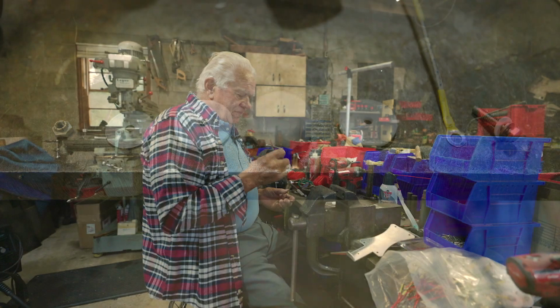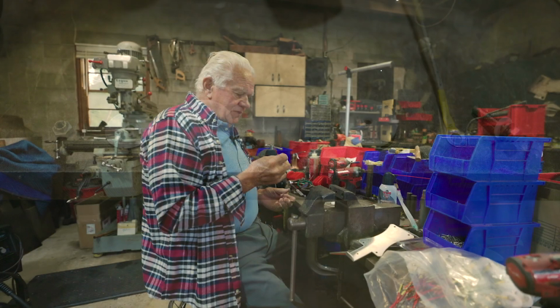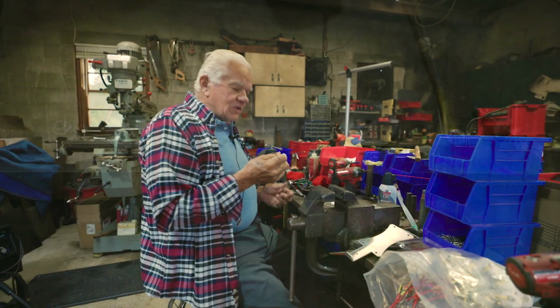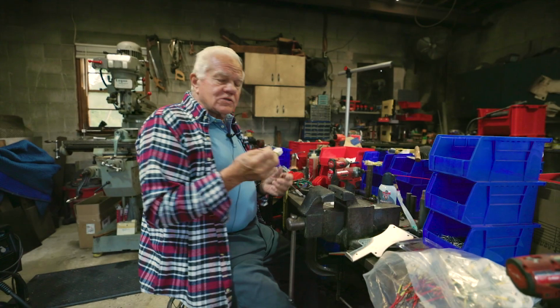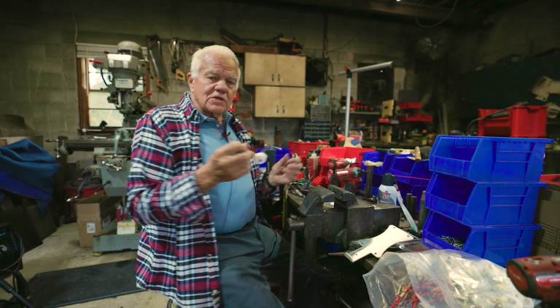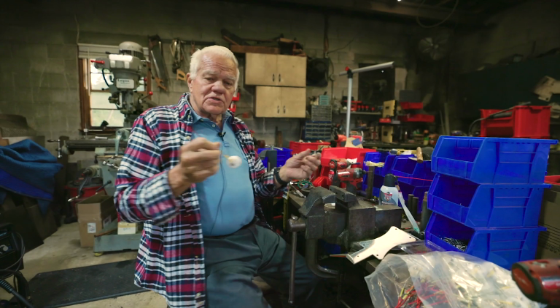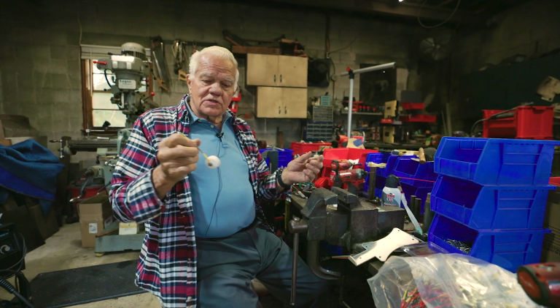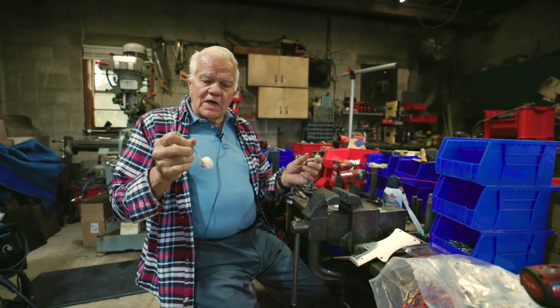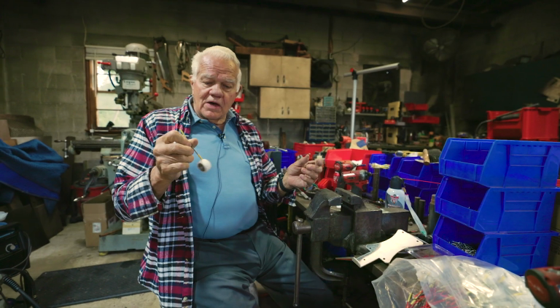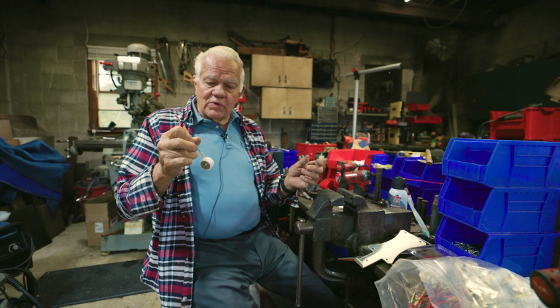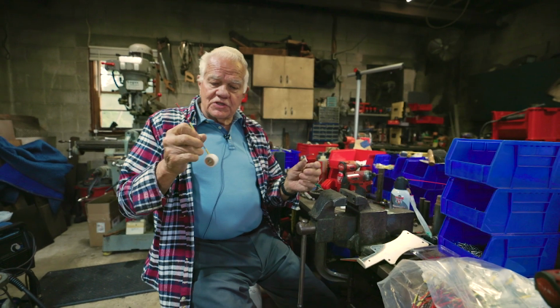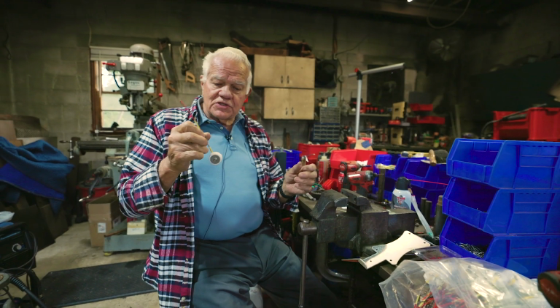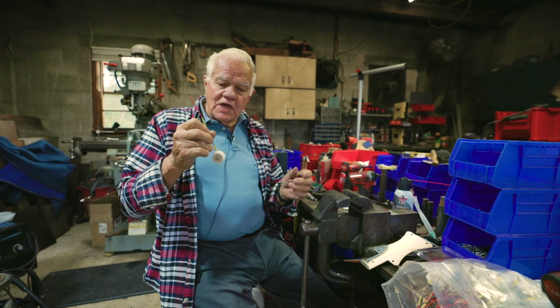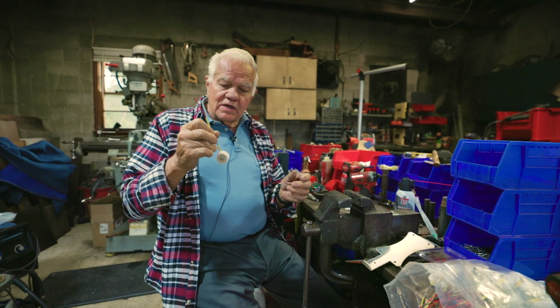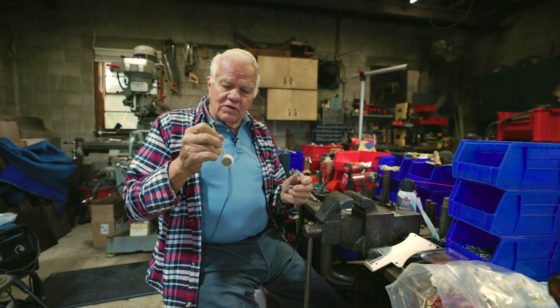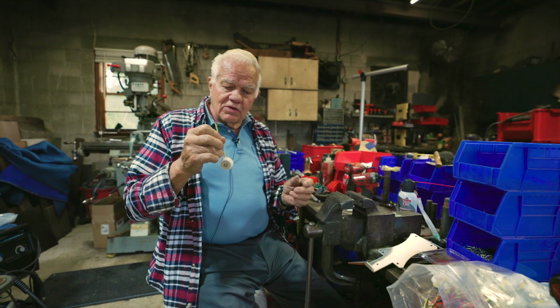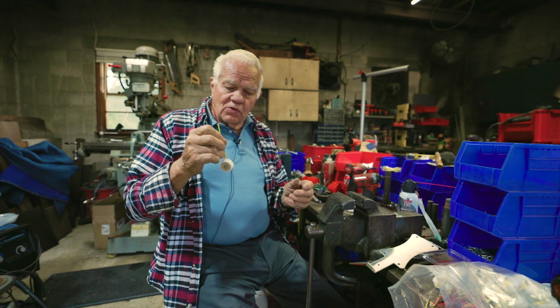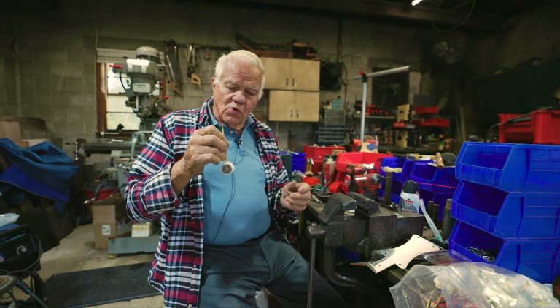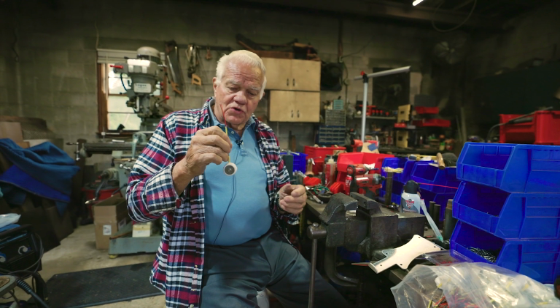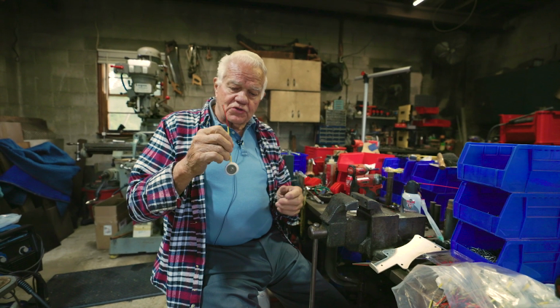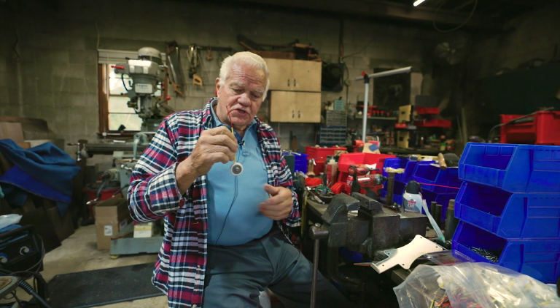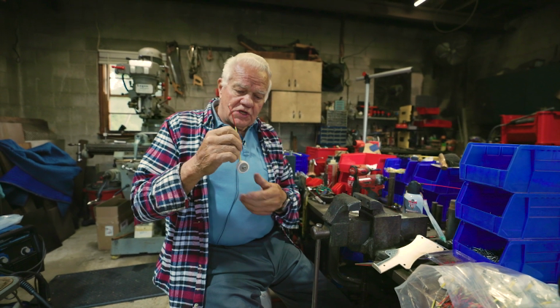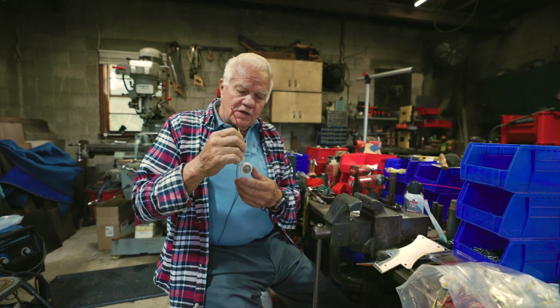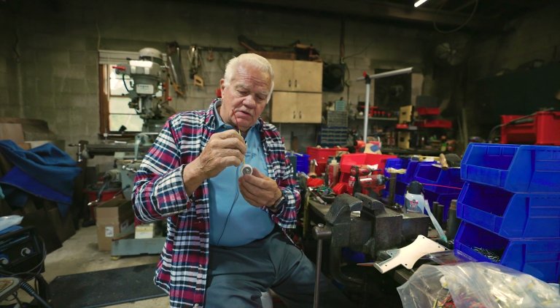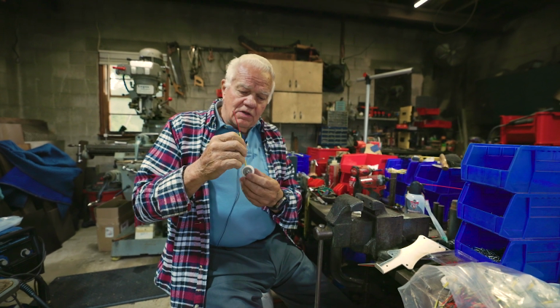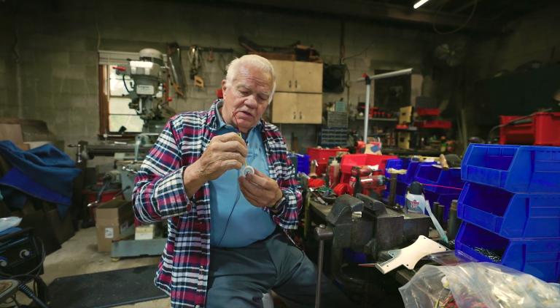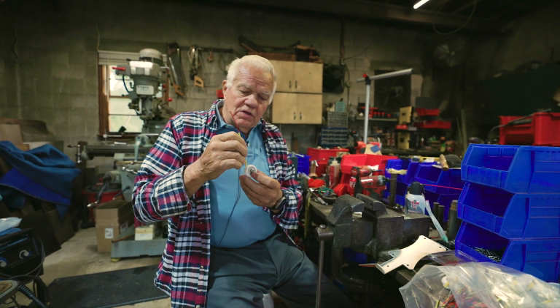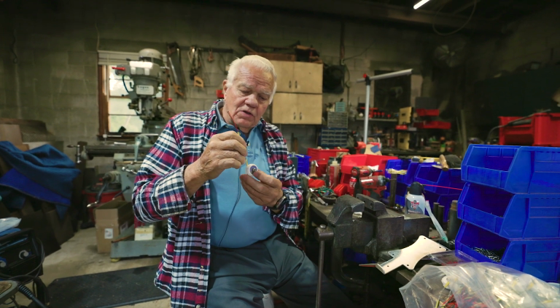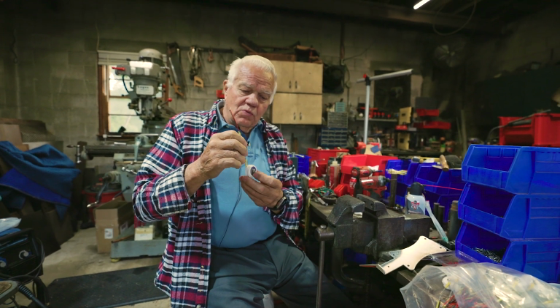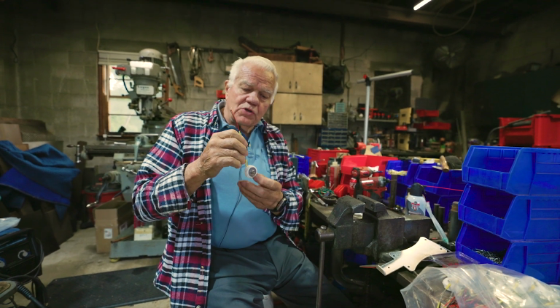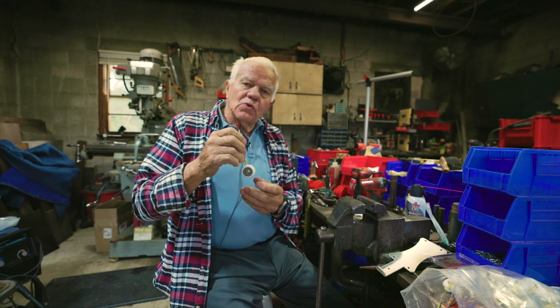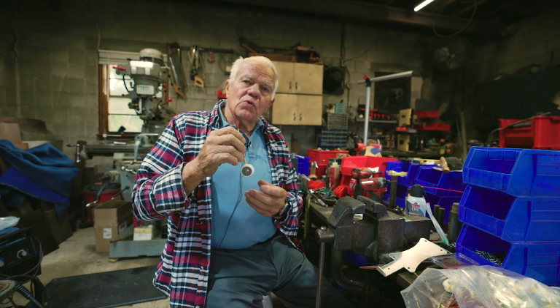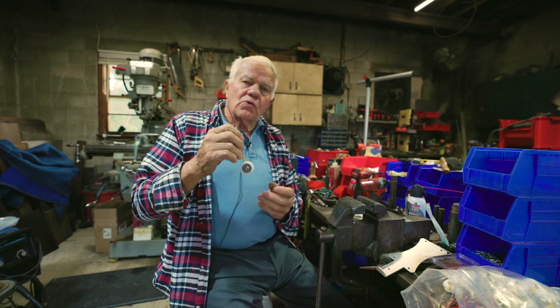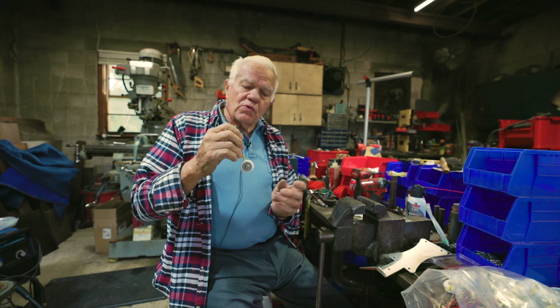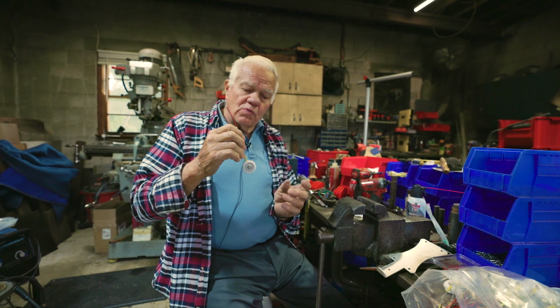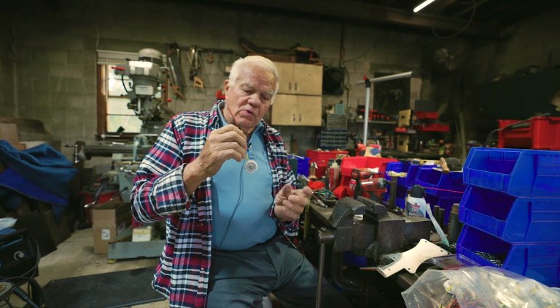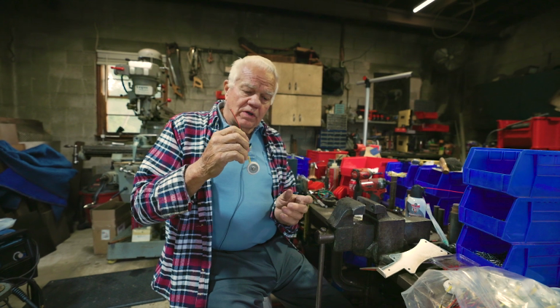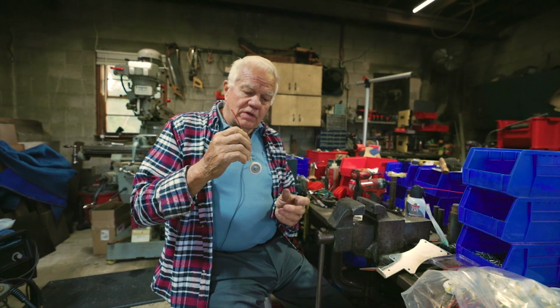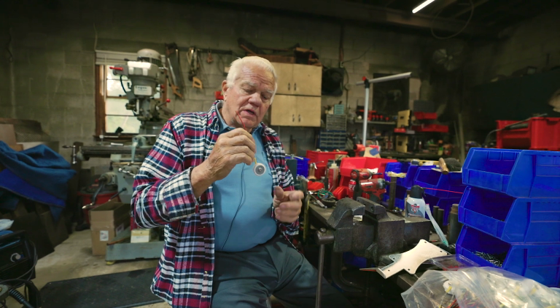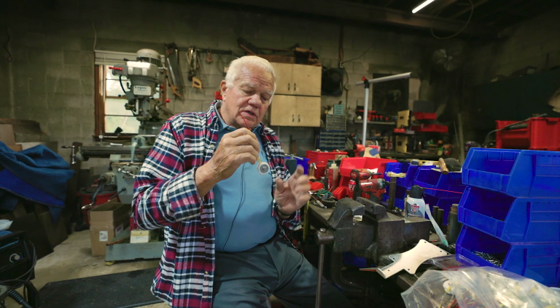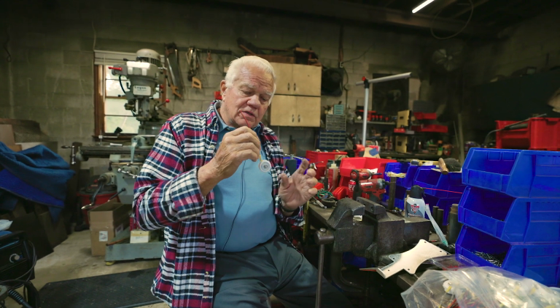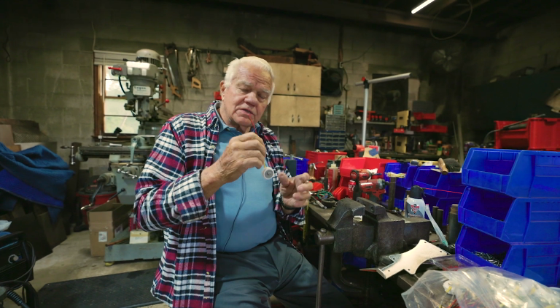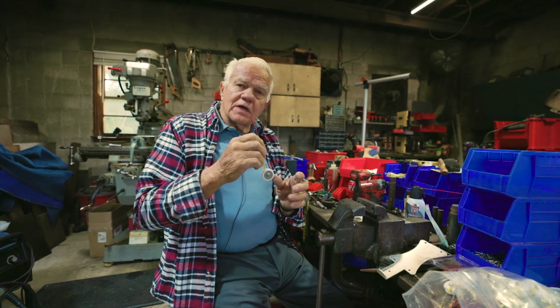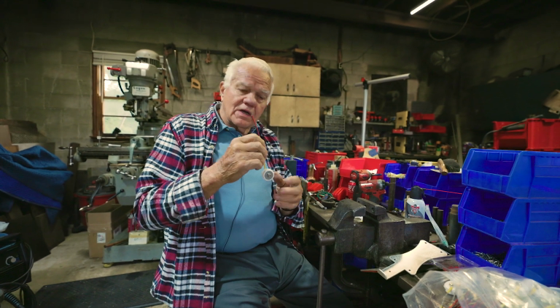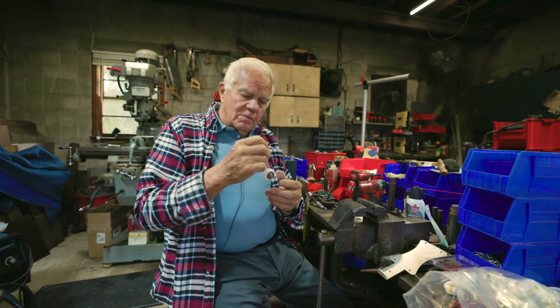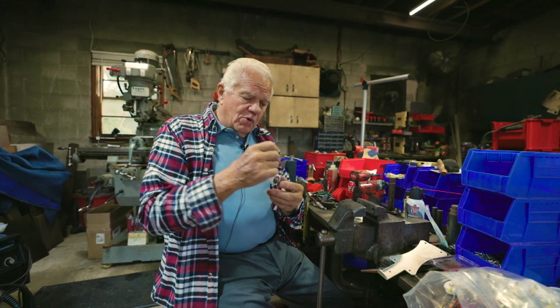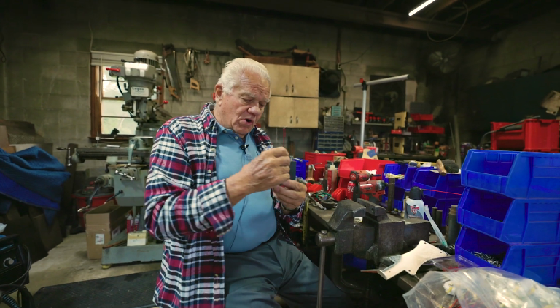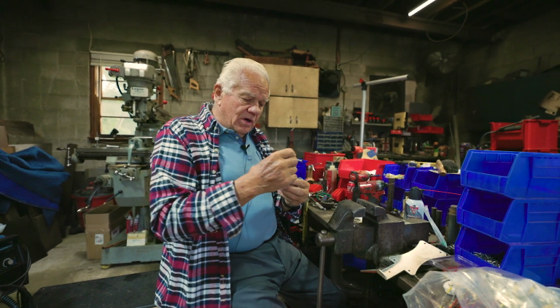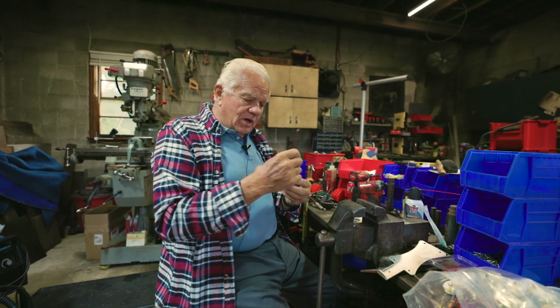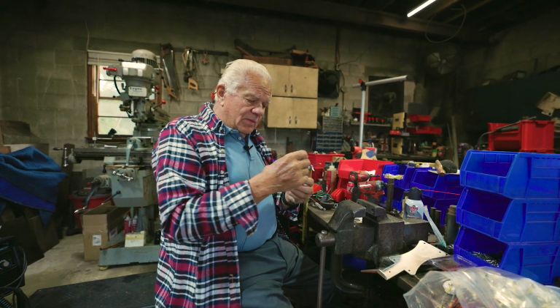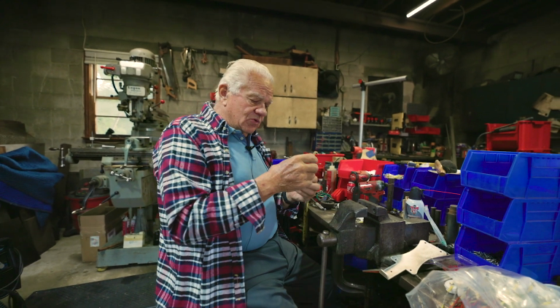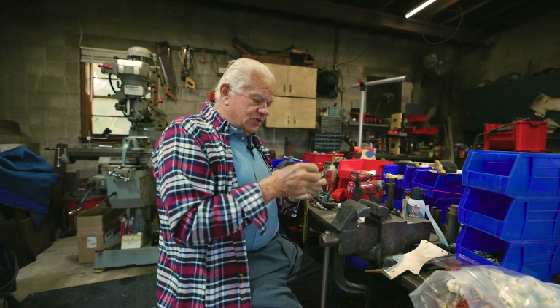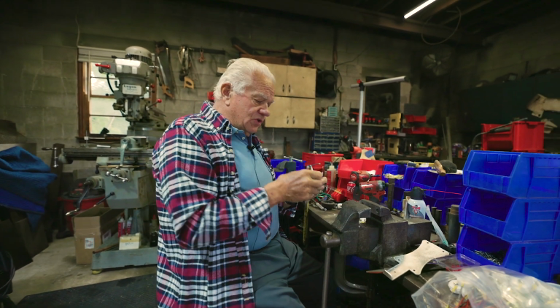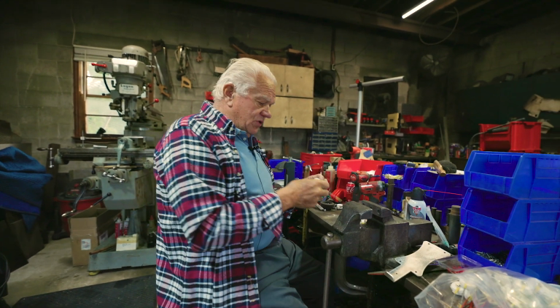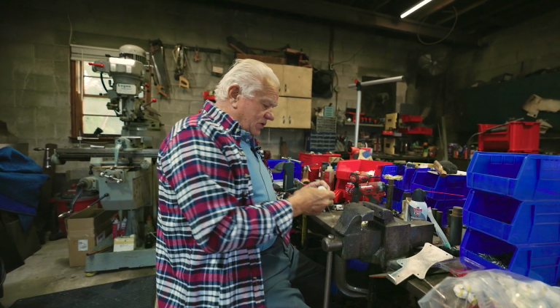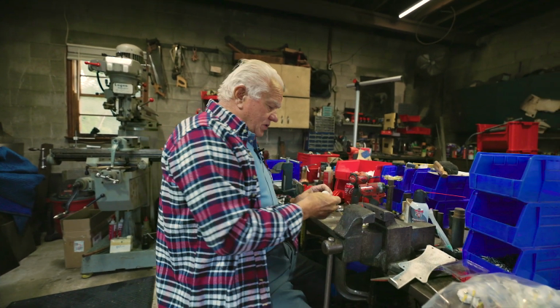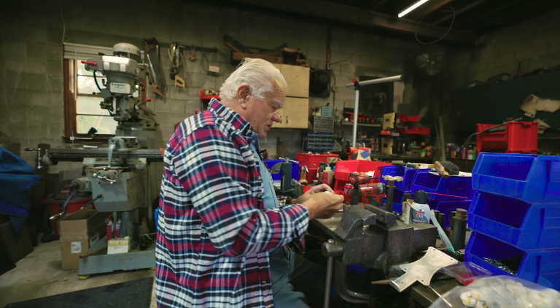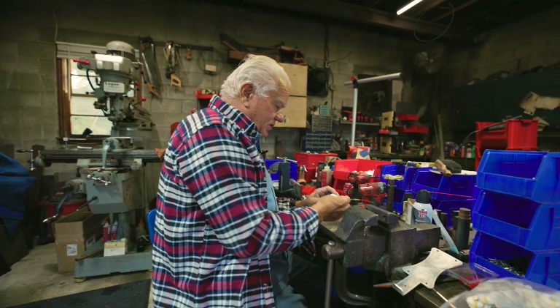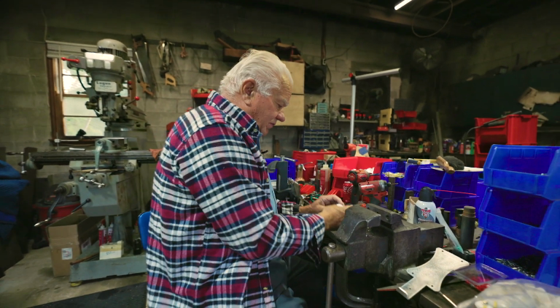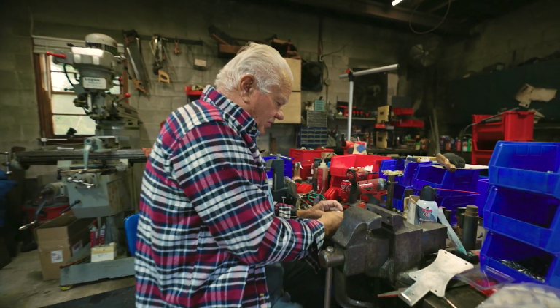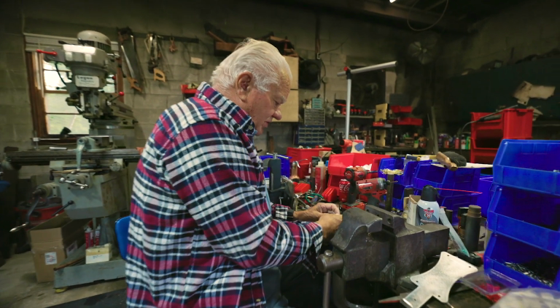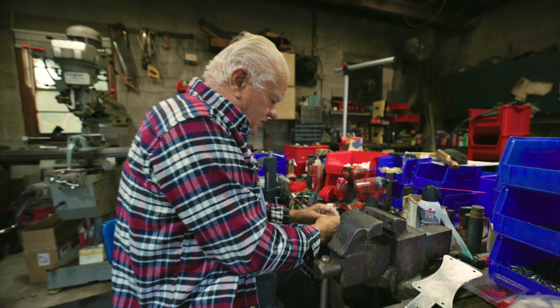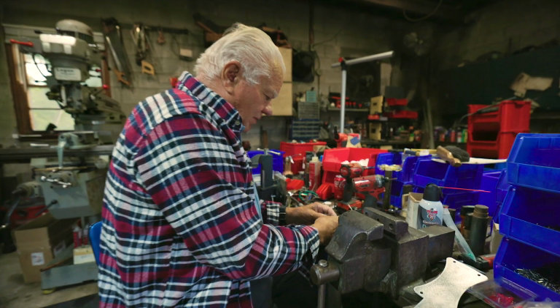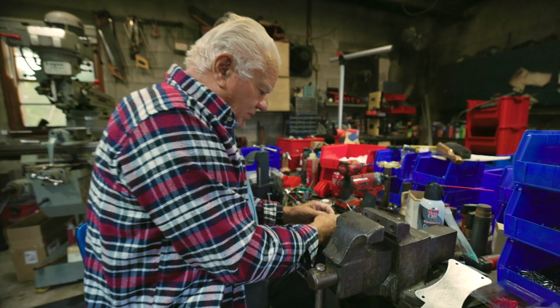This is how we send the washer set when you order one. To take it apart, I'm going to show you. This is very simple.